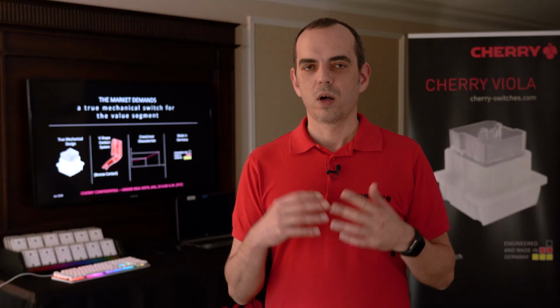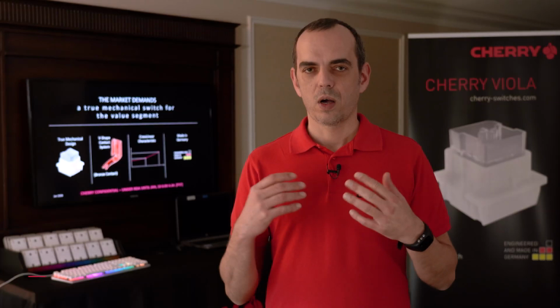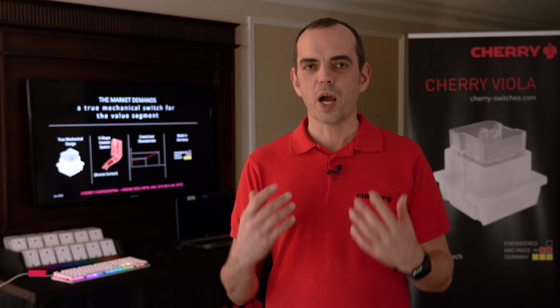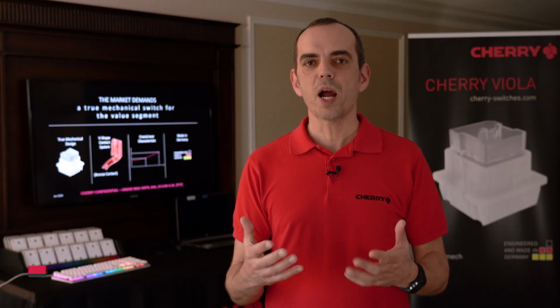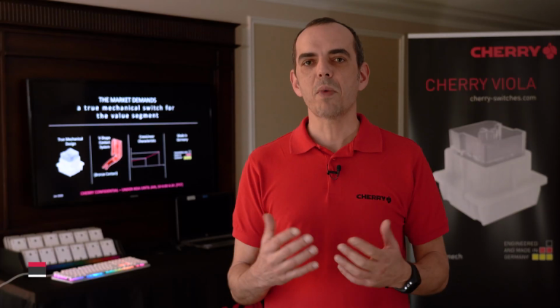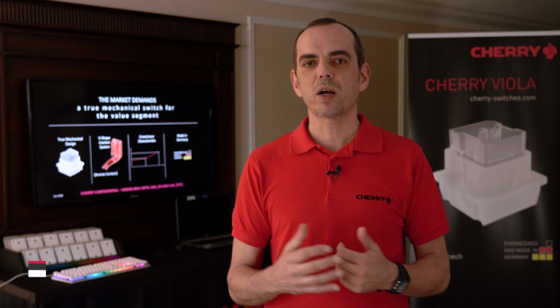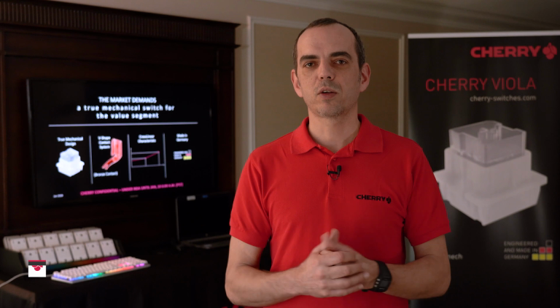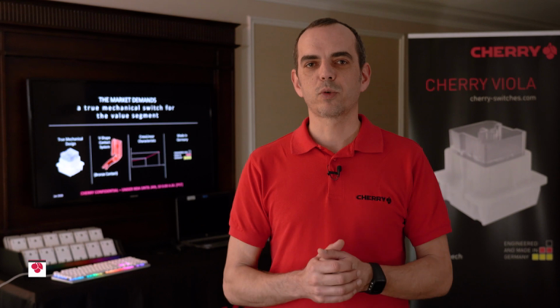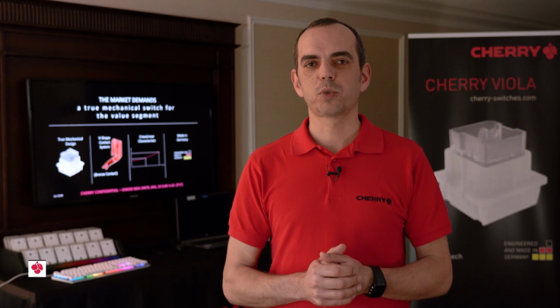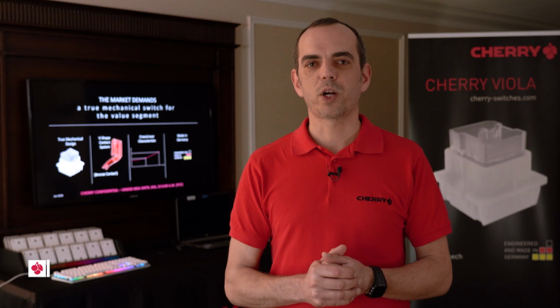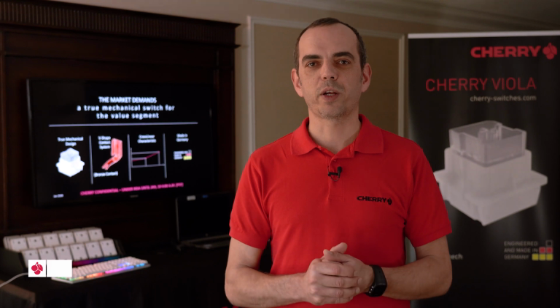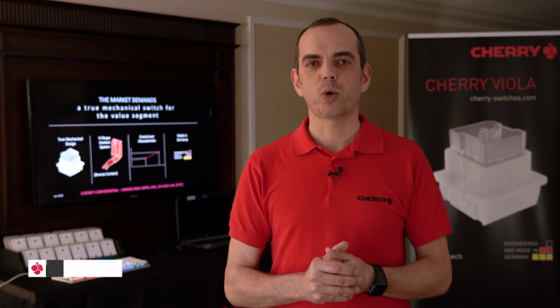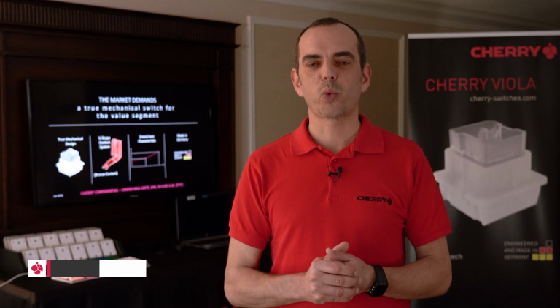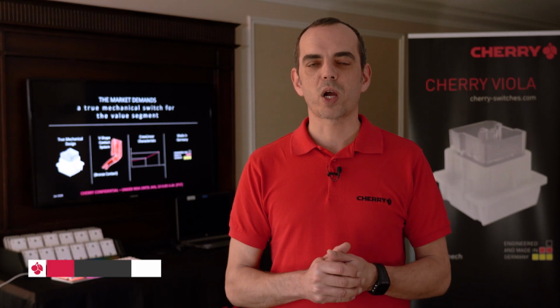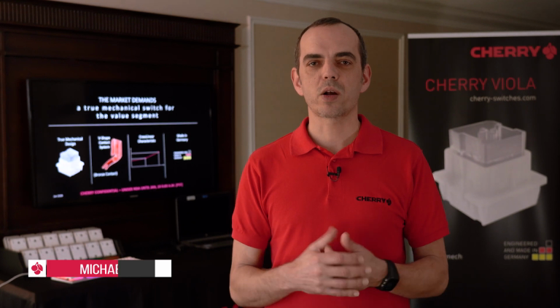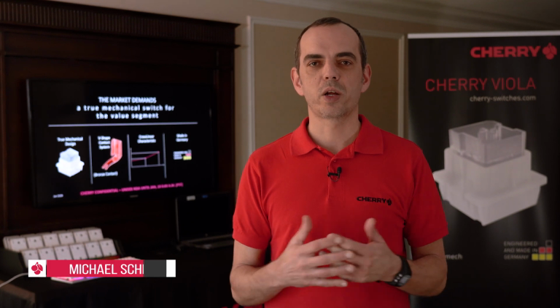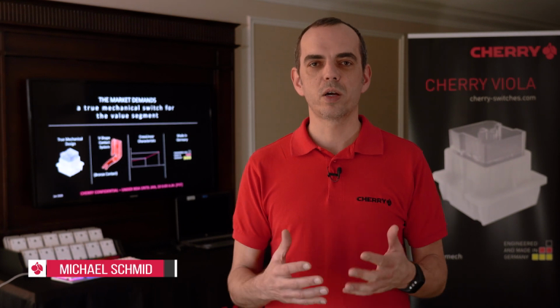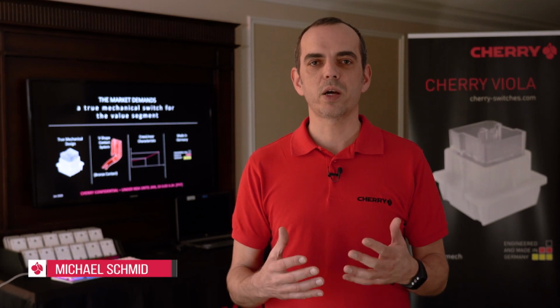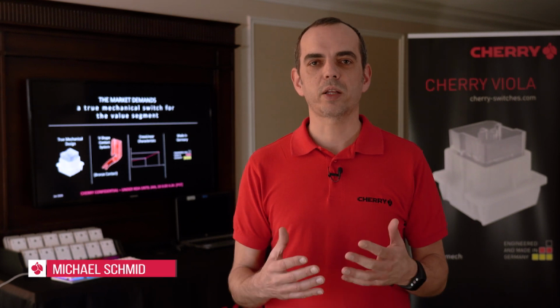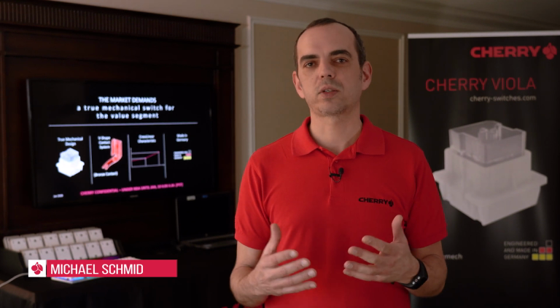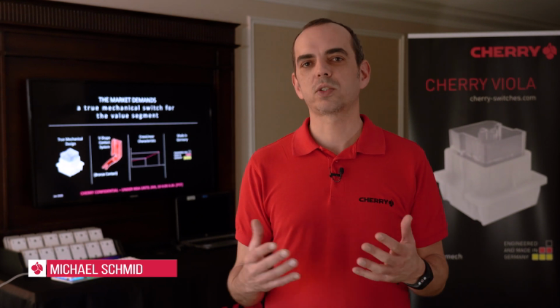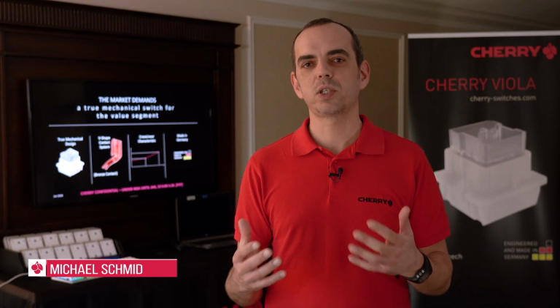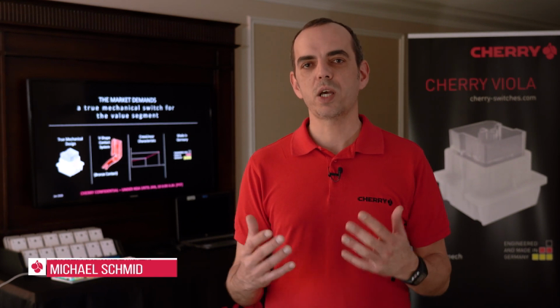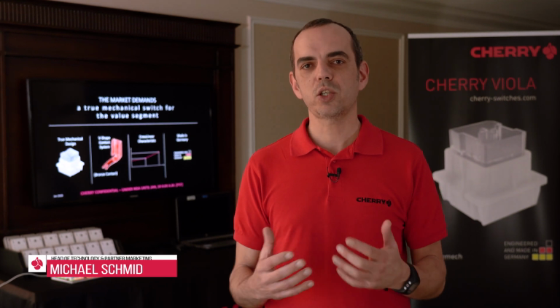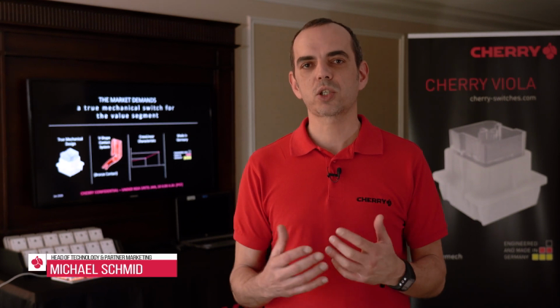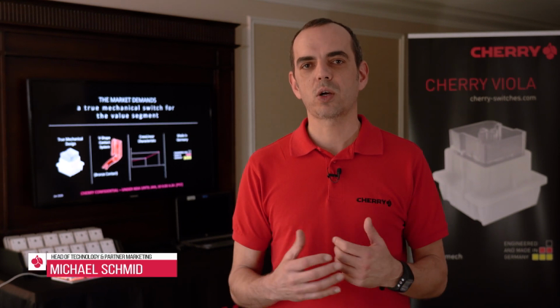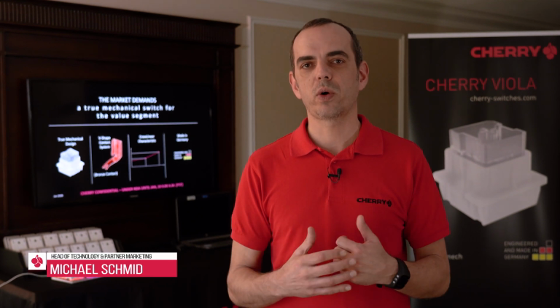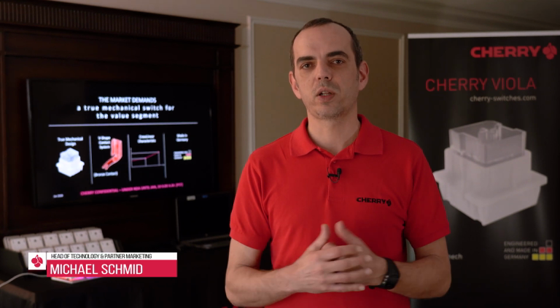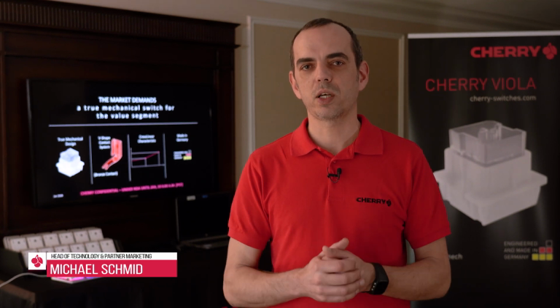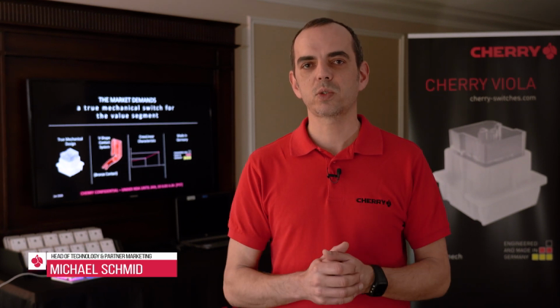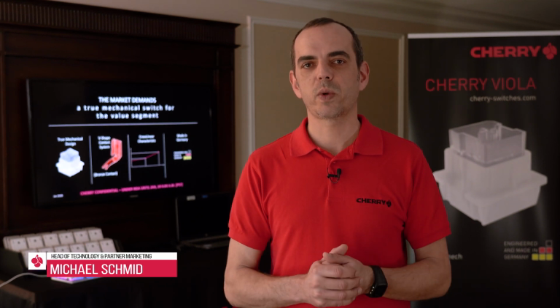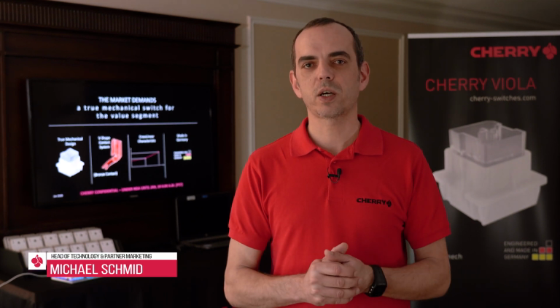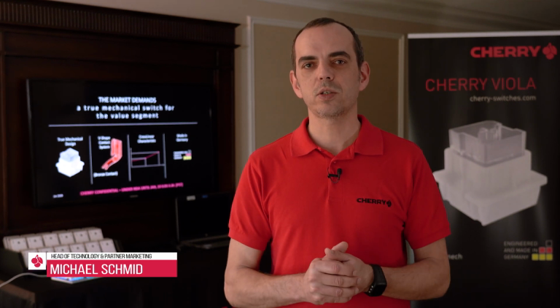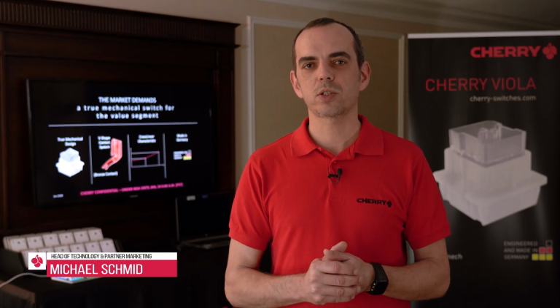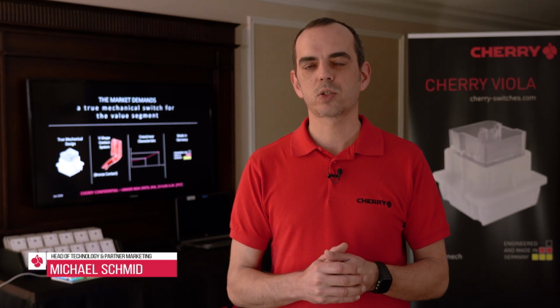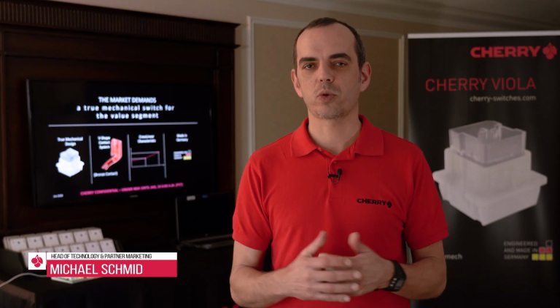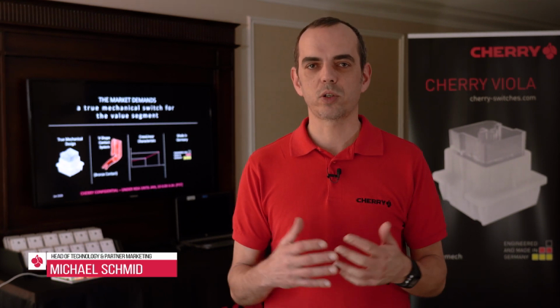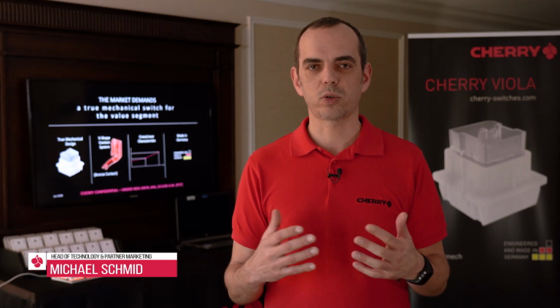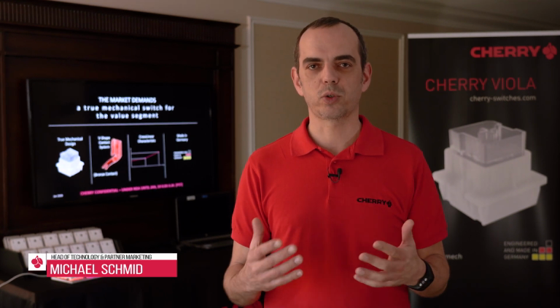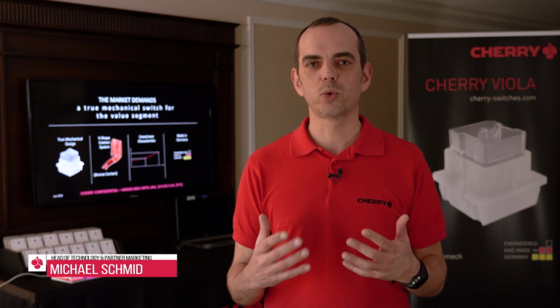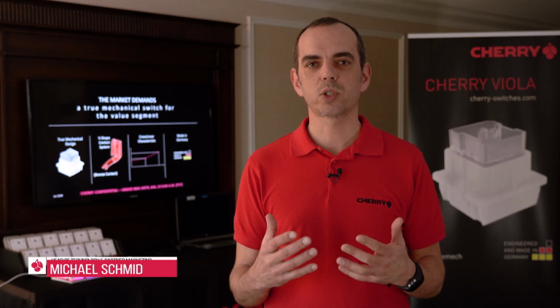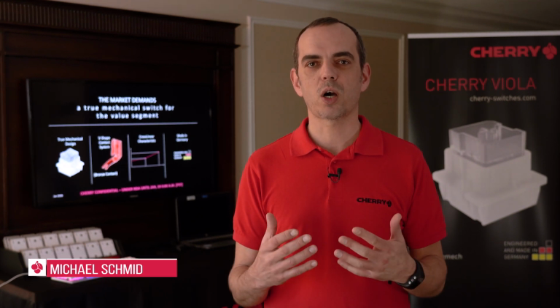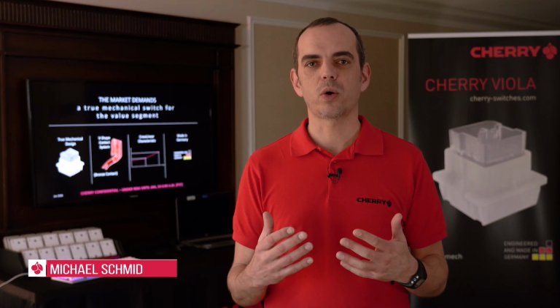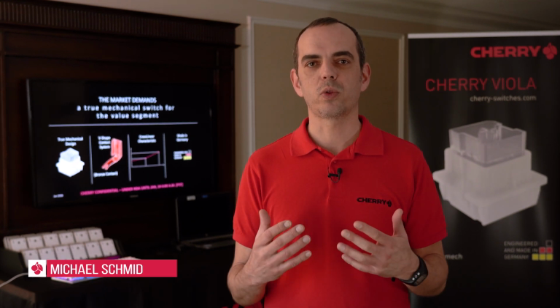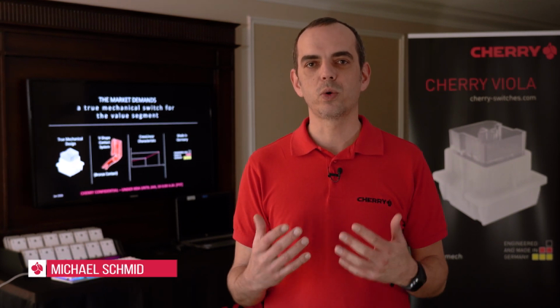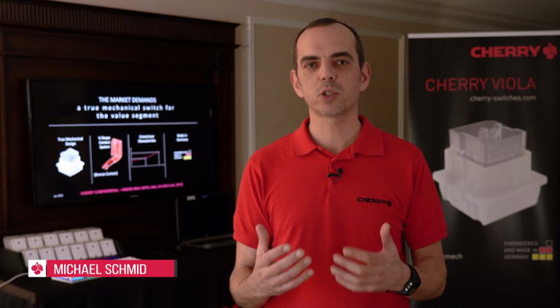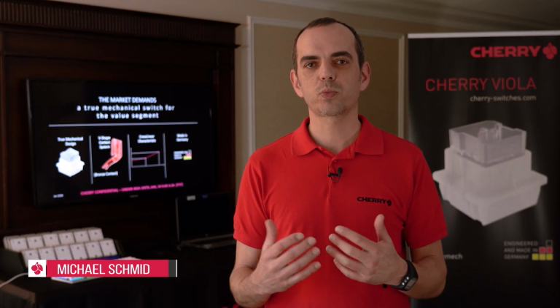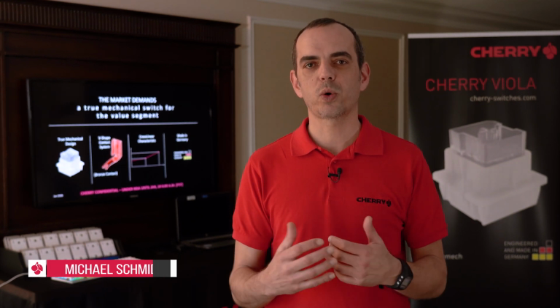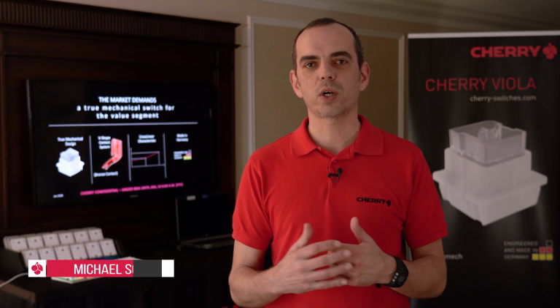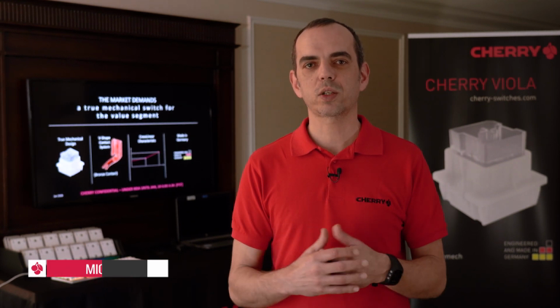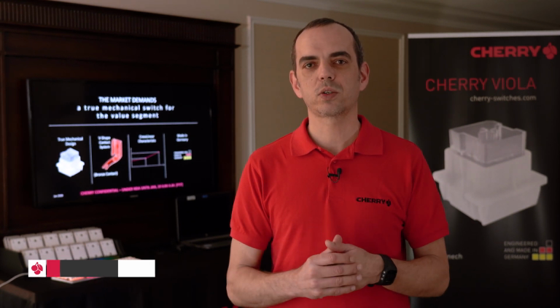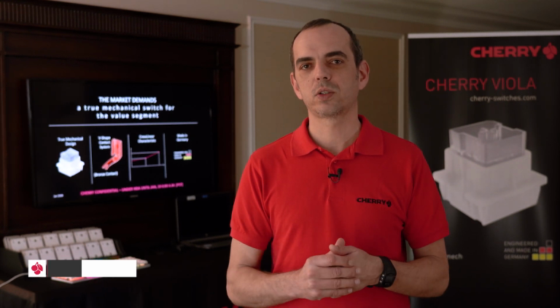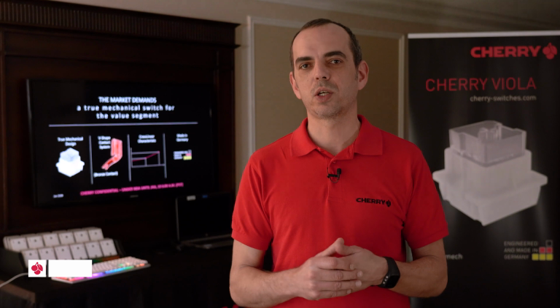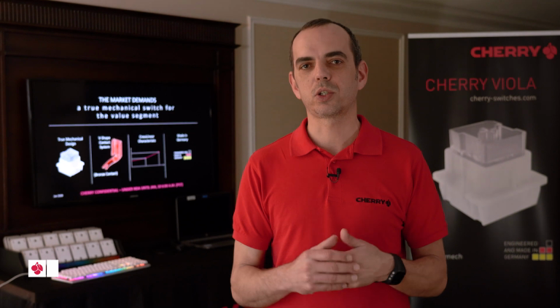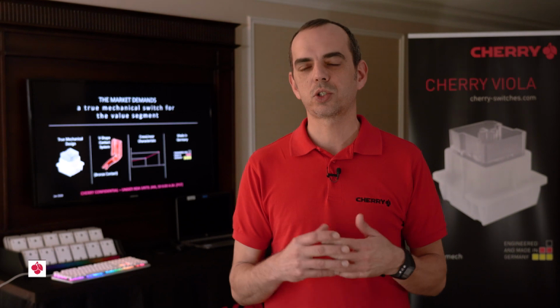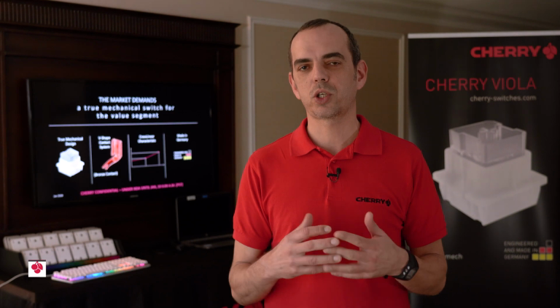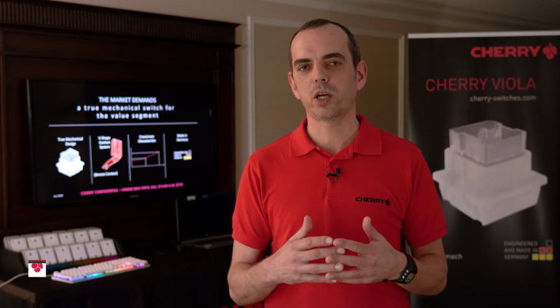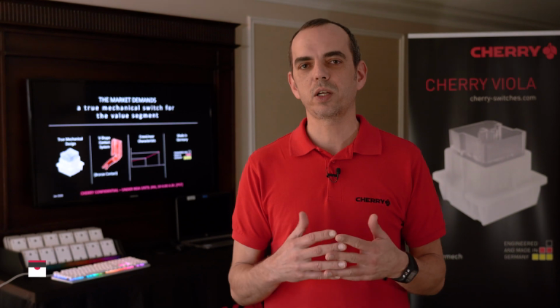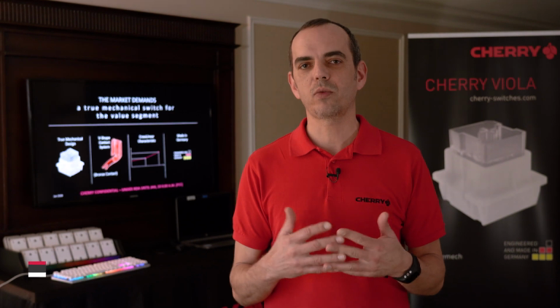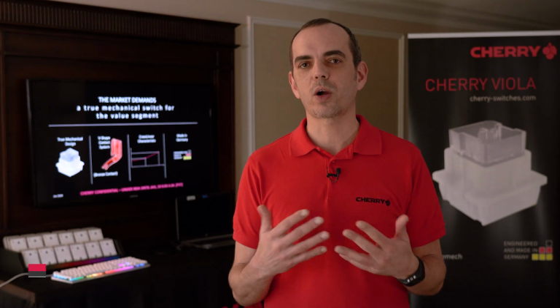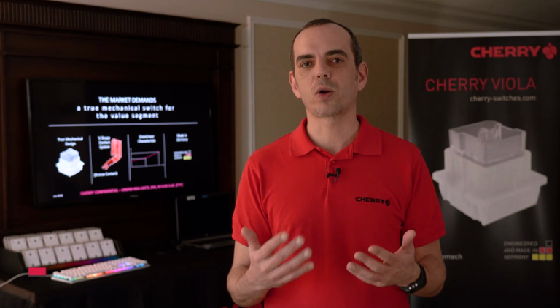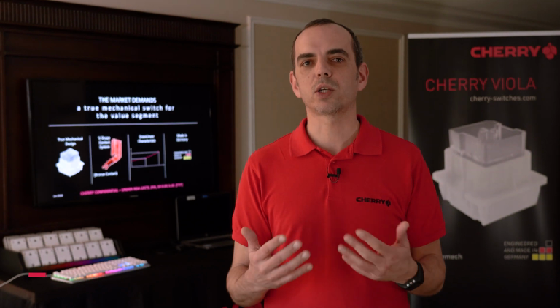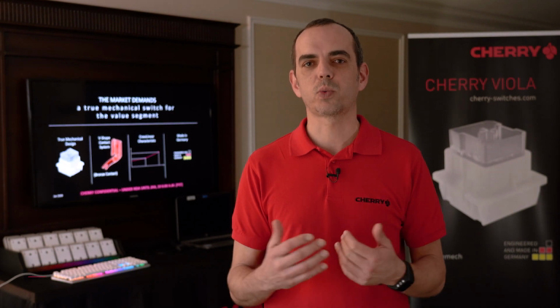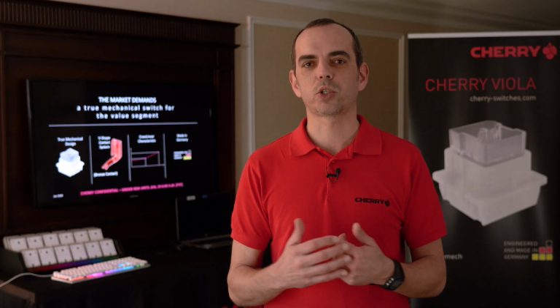Hi, I'm Michael from CERI. We are here at the CES Show in Las Vegas to introduce our newest product, the CERI Viola Switch.